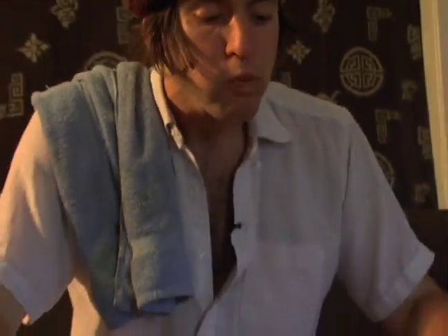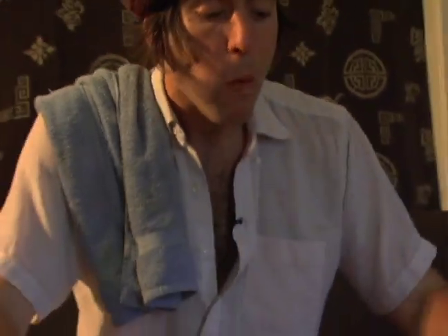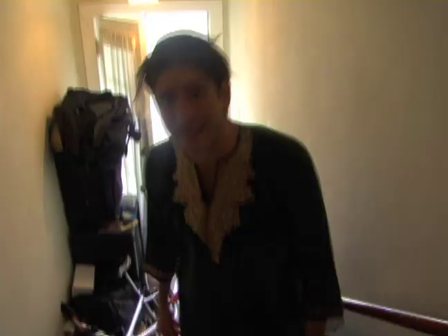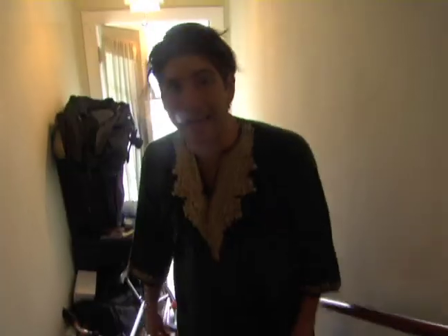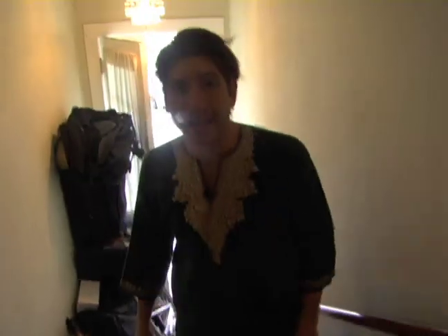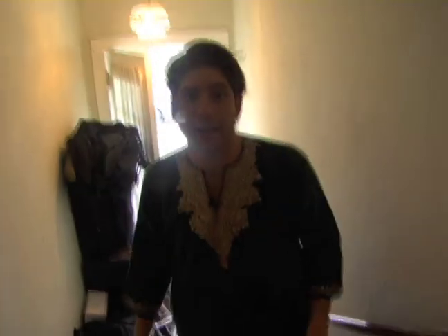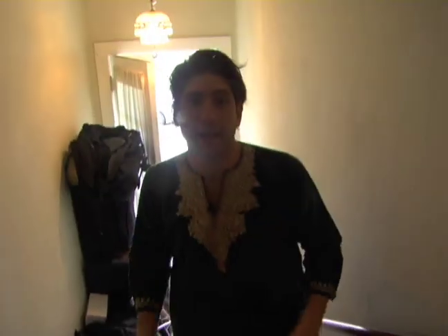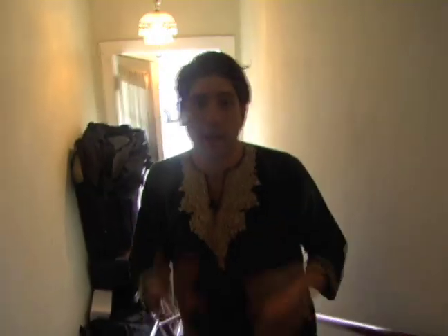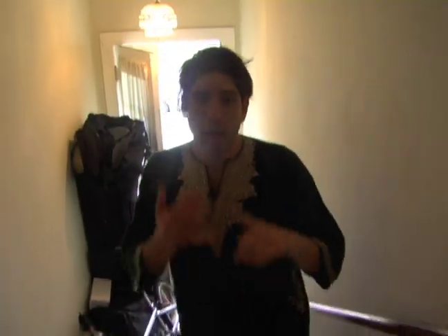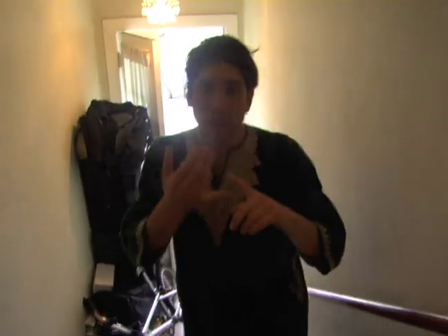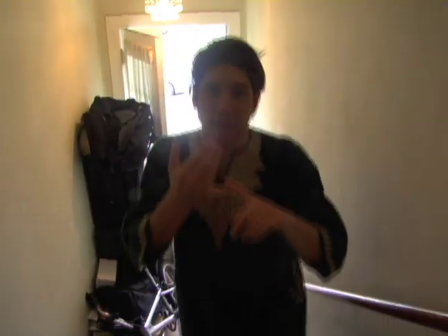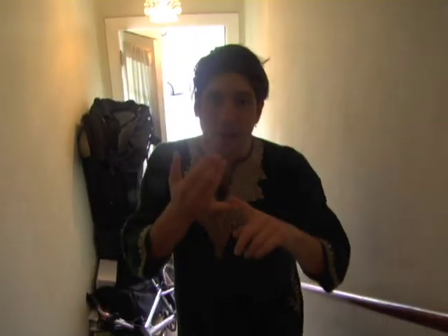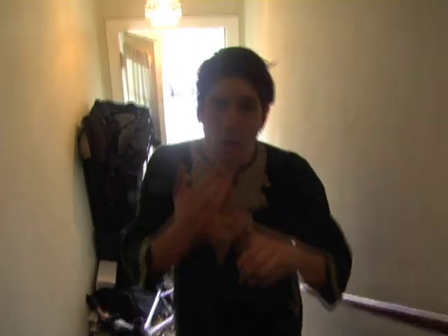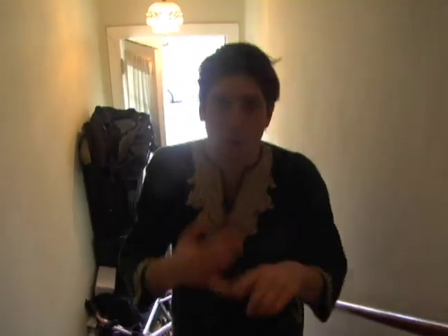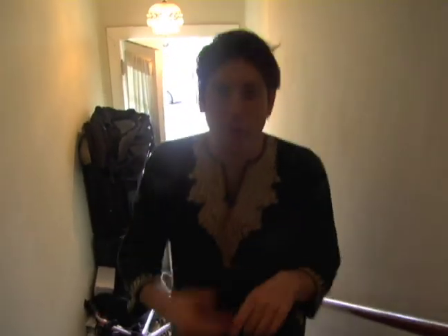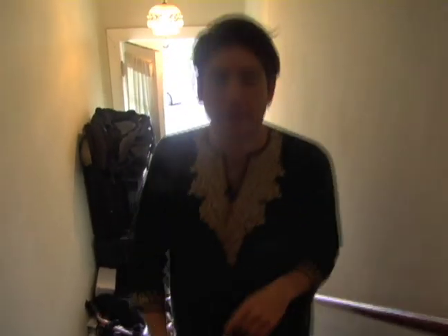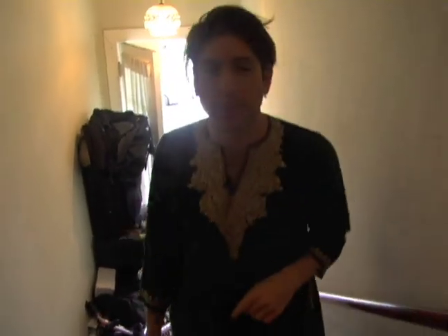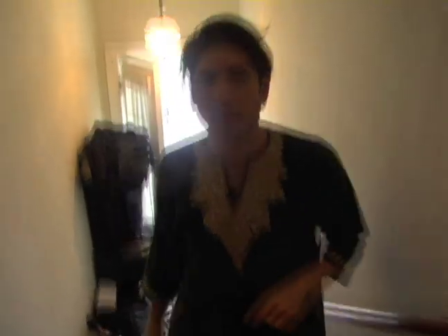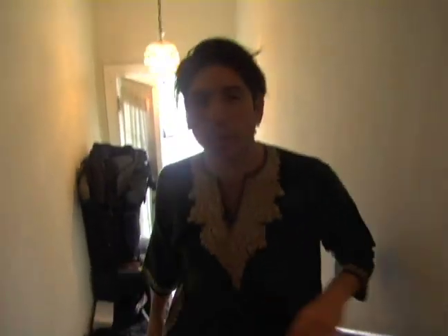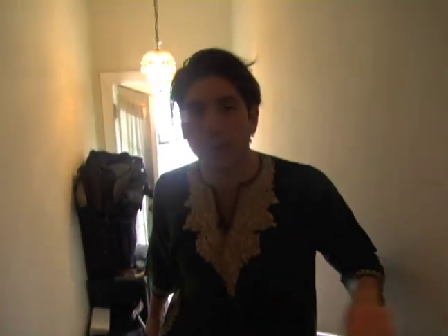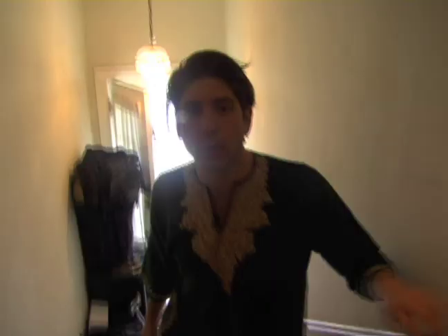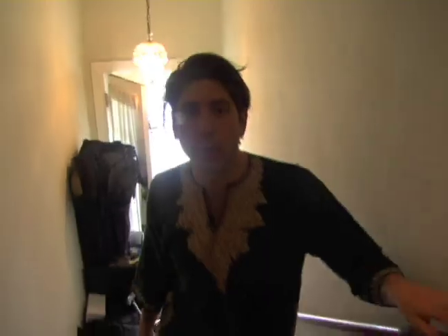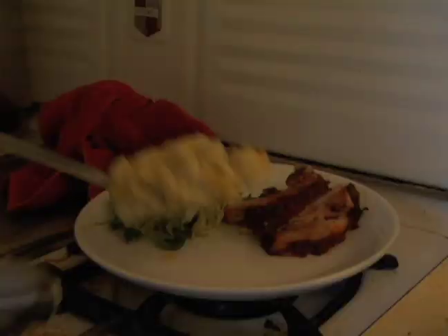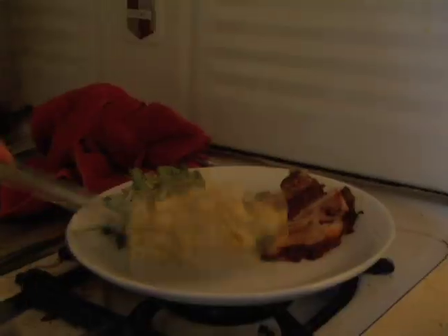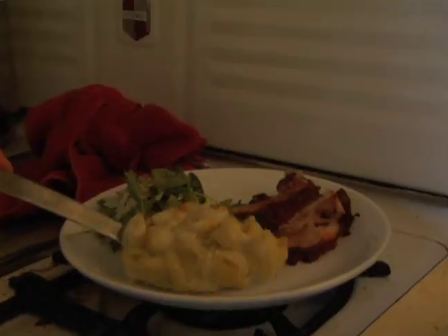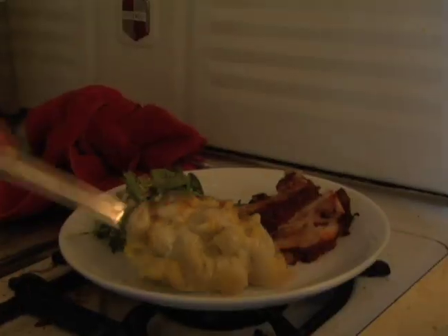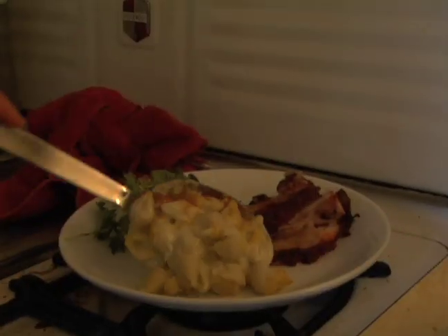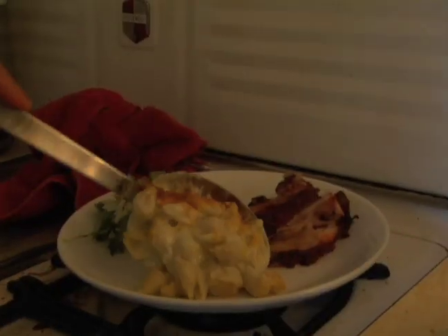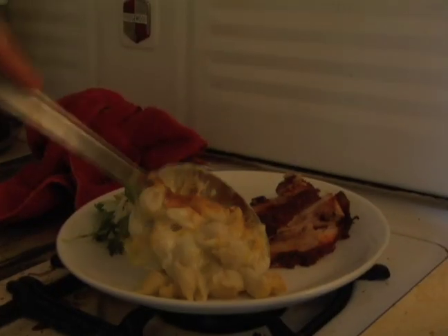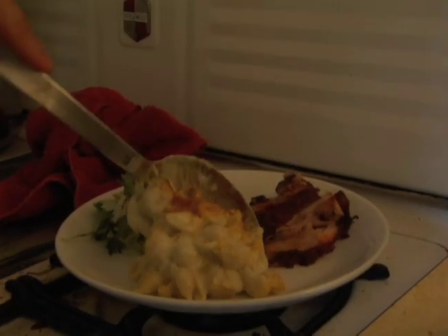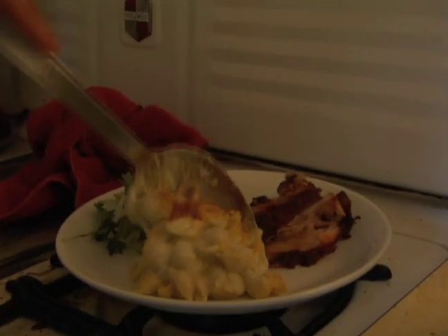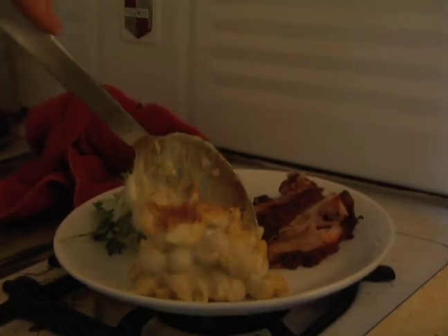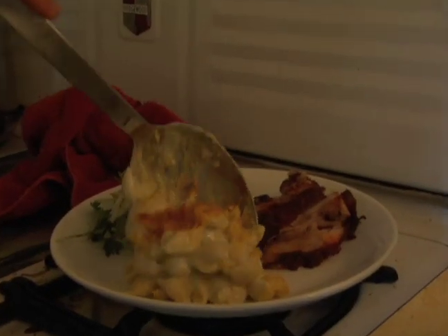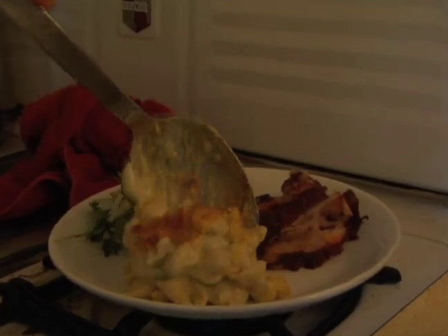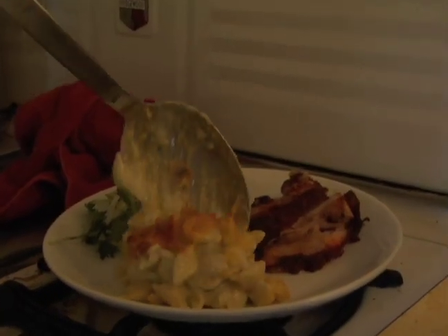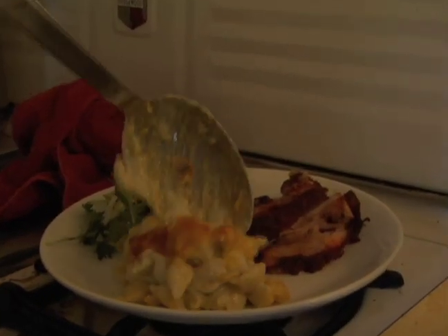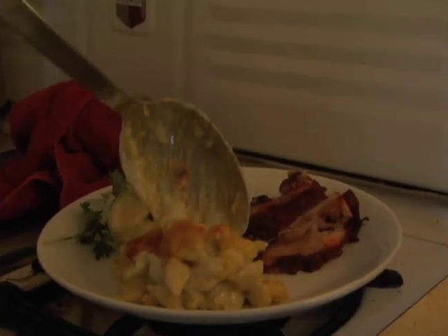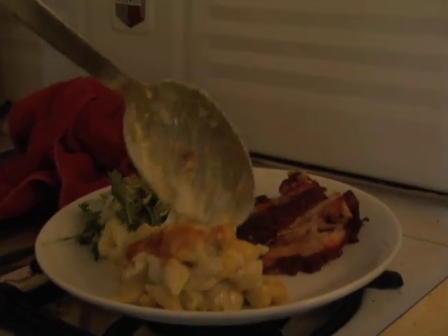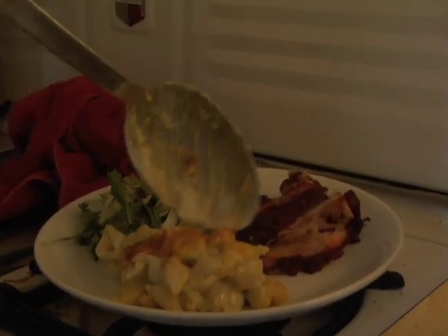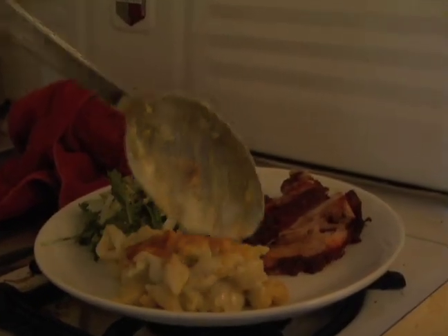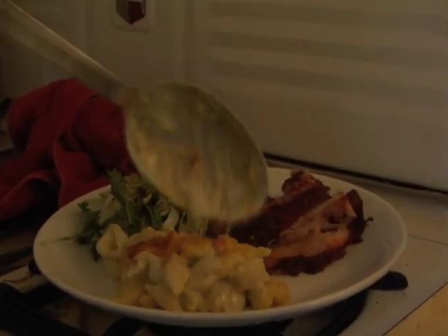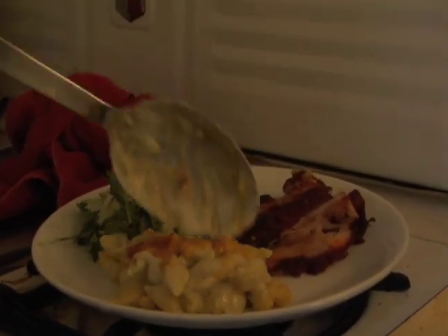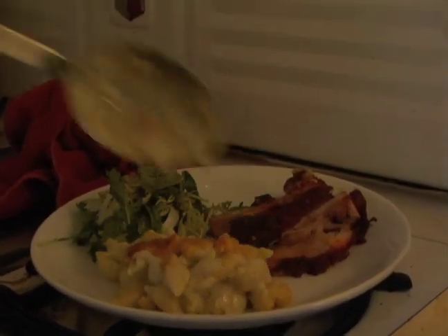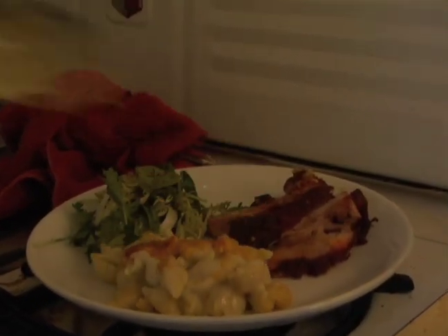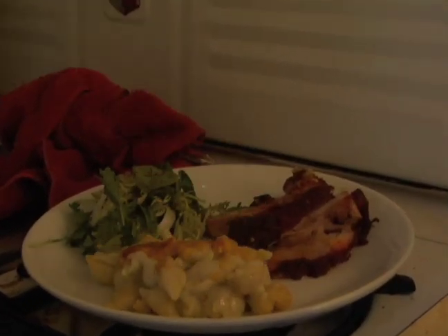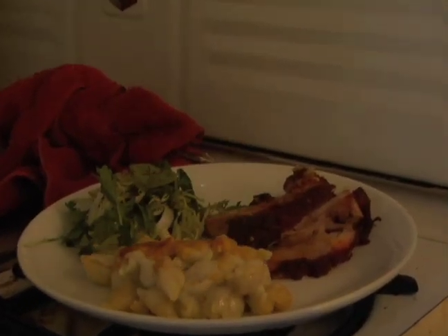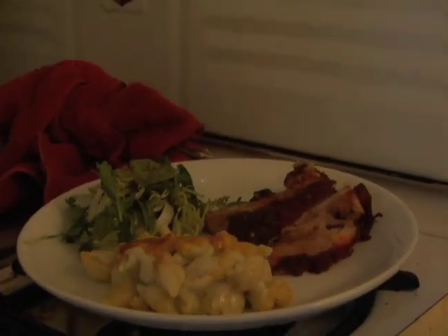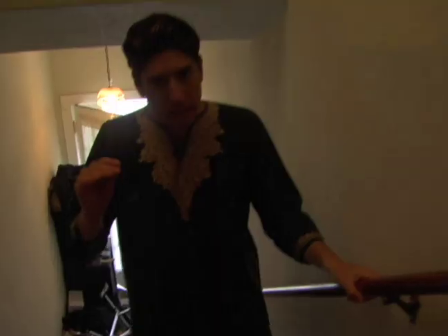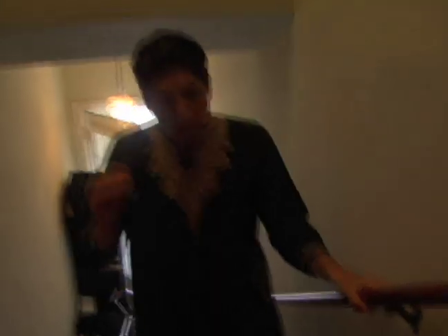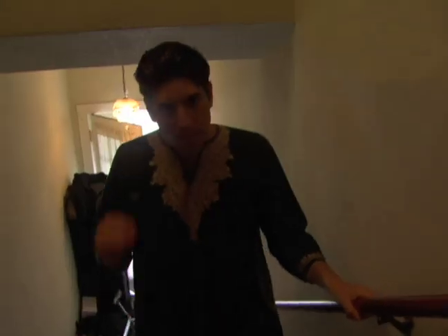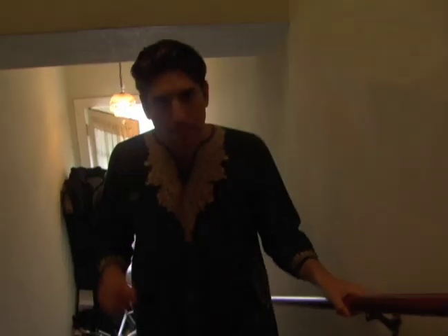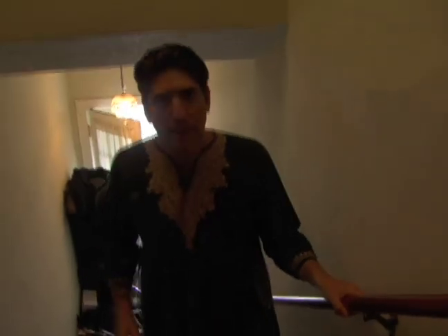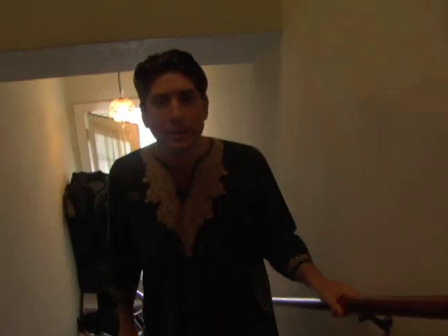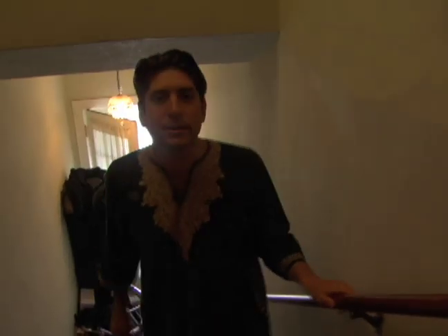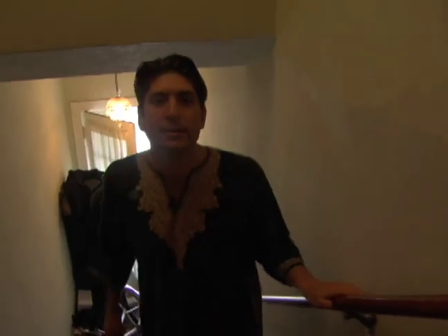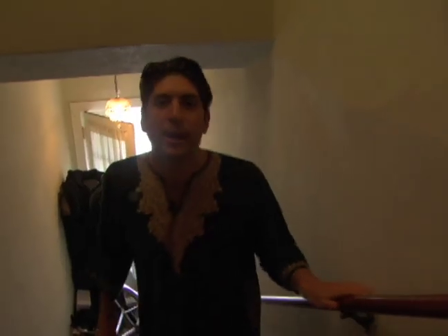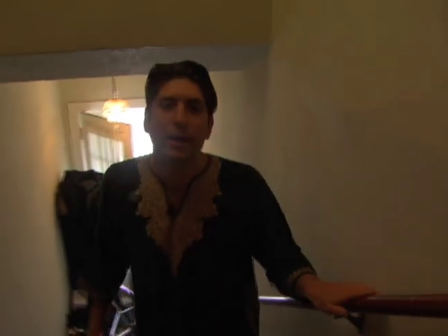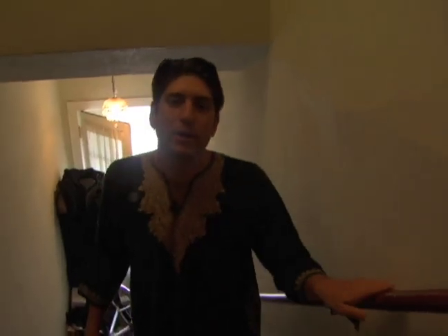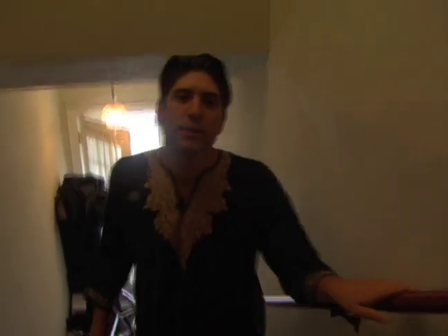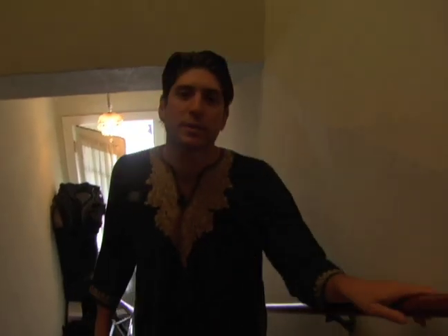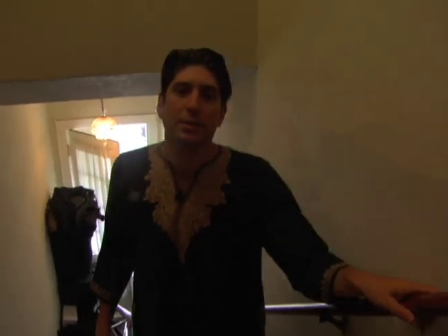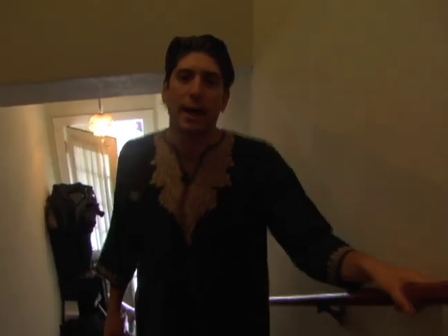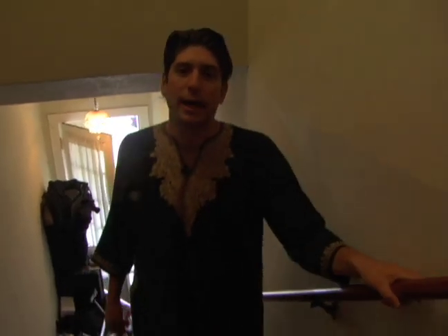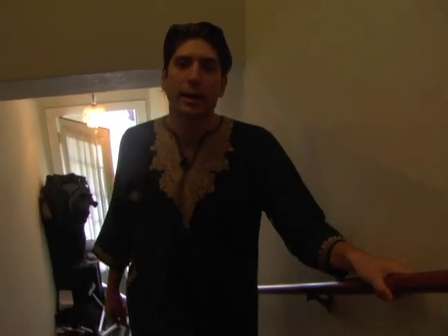Today: slow roasted pulled pork with a dry rub, blue mac and cheese, and a little spicy salad on the side.